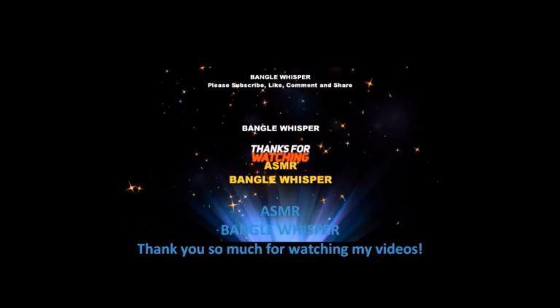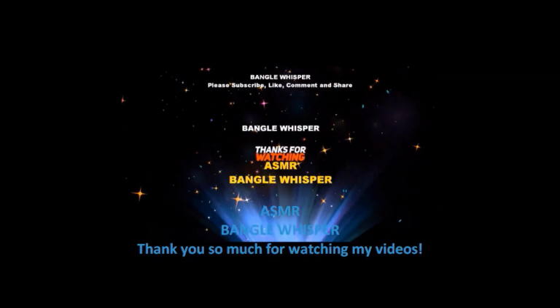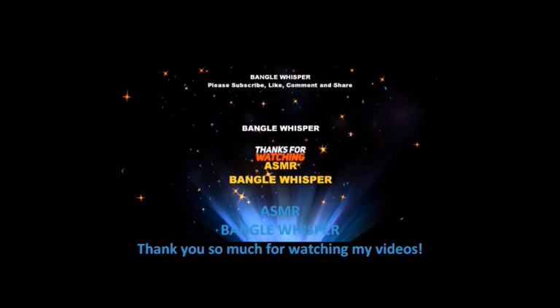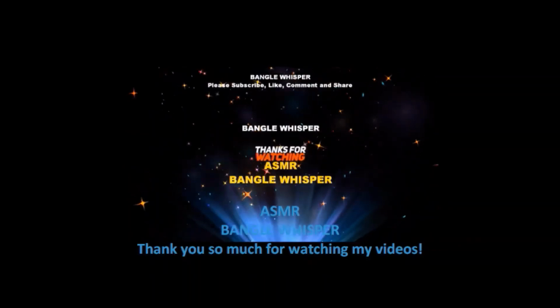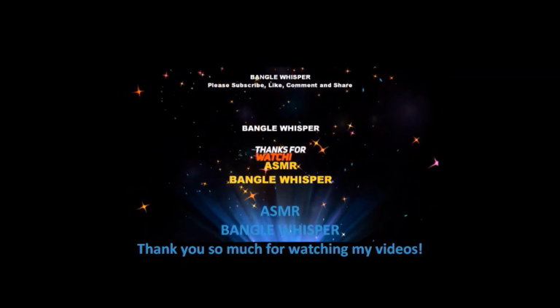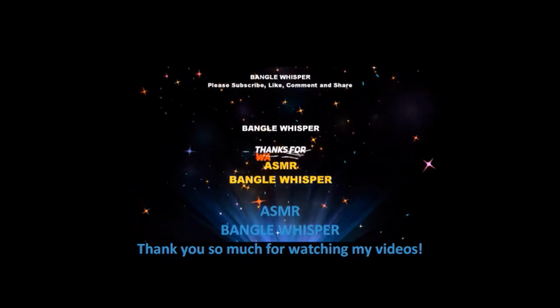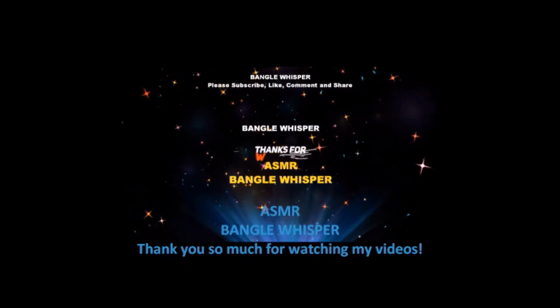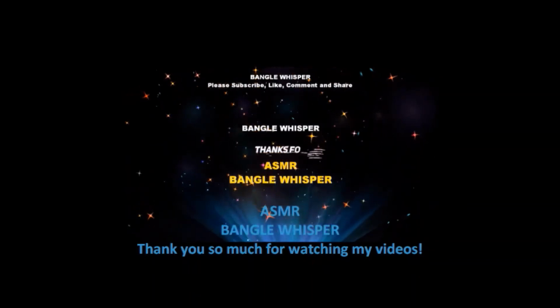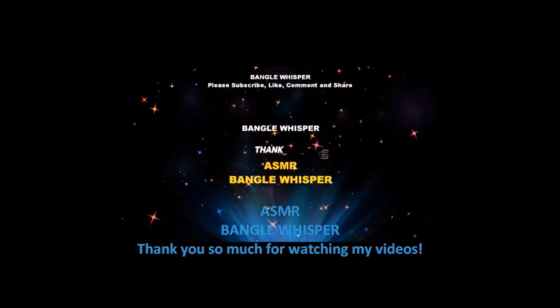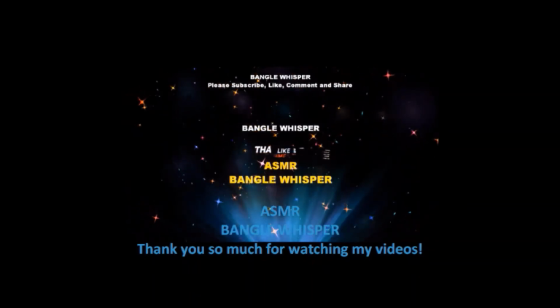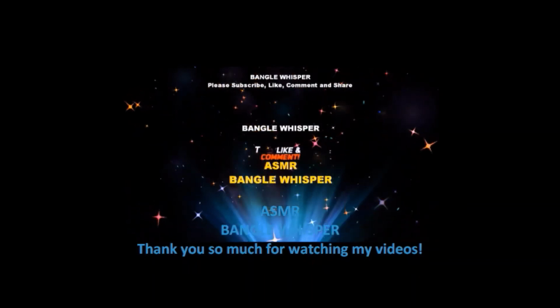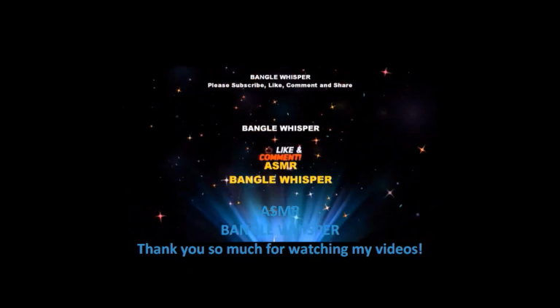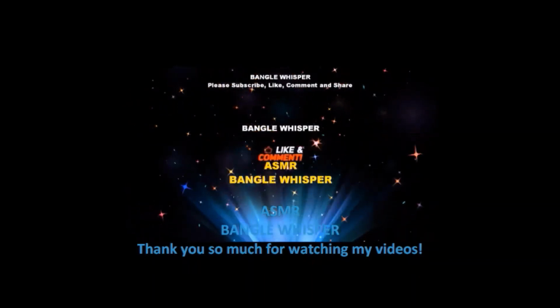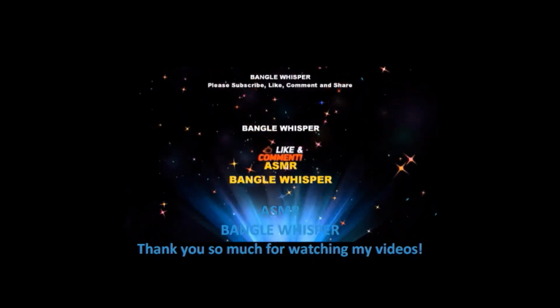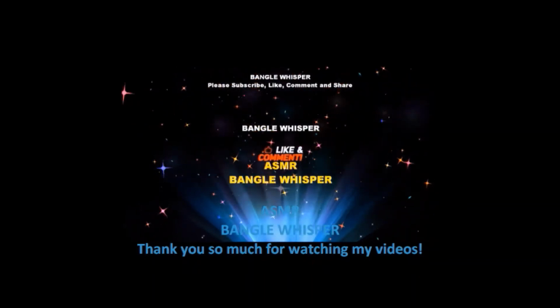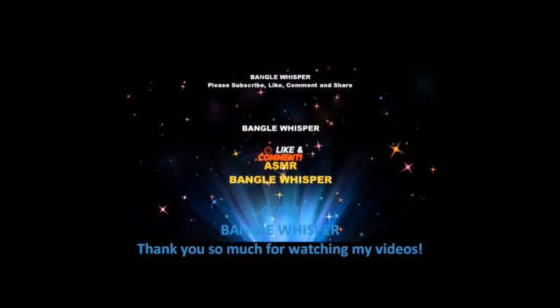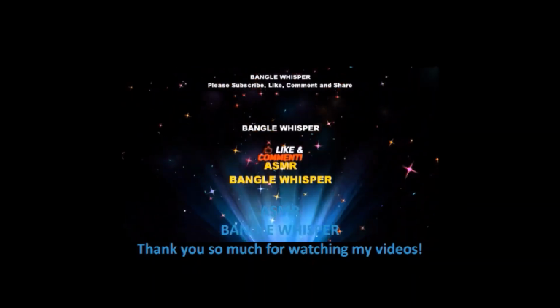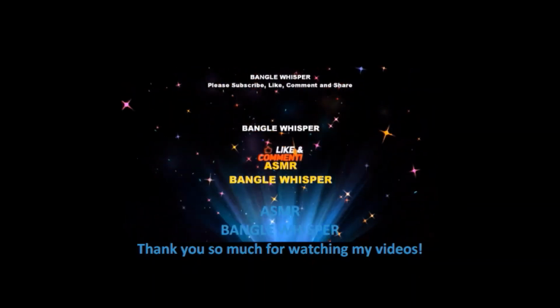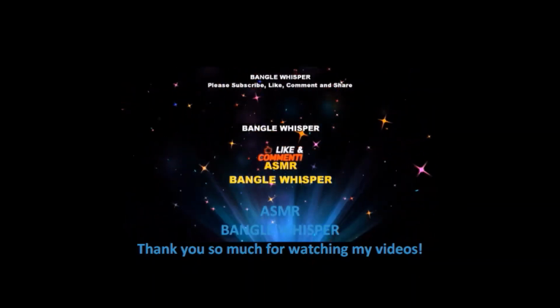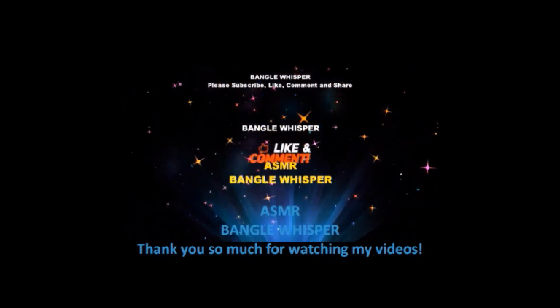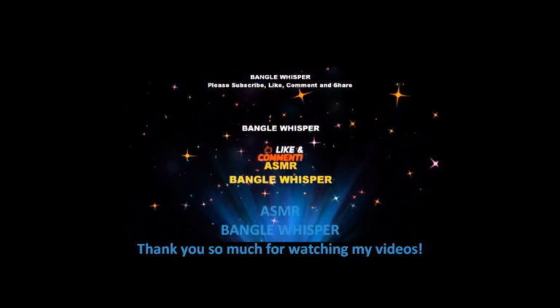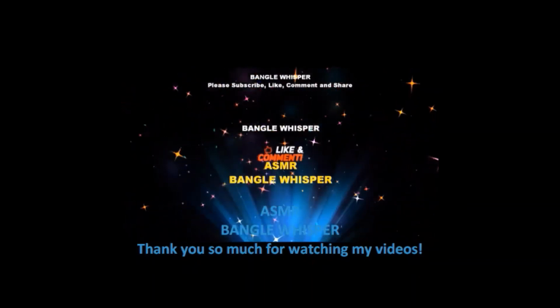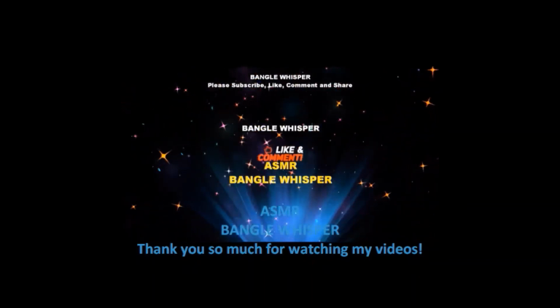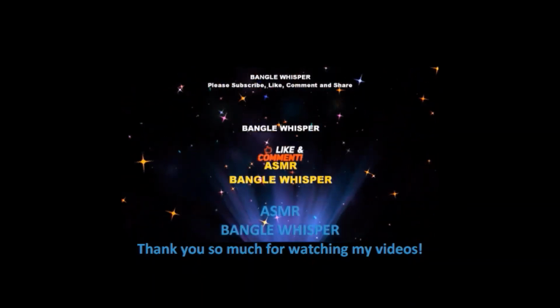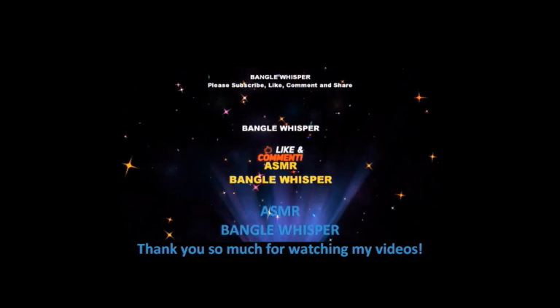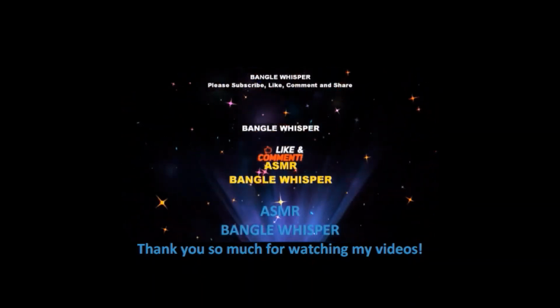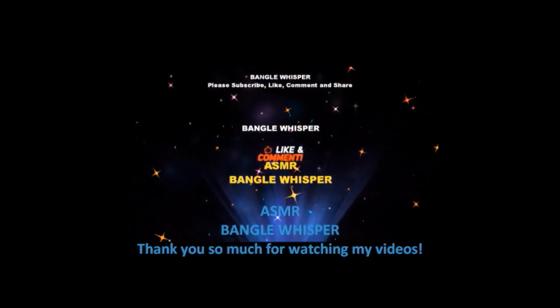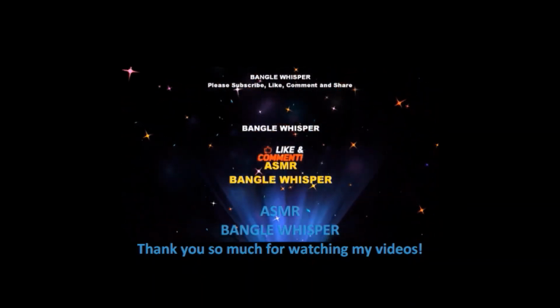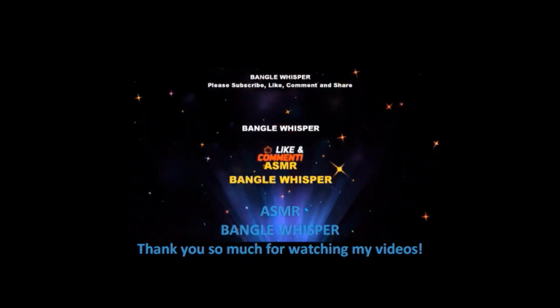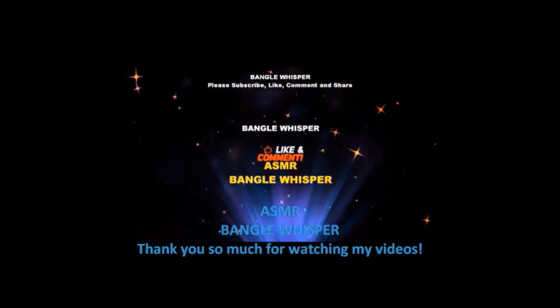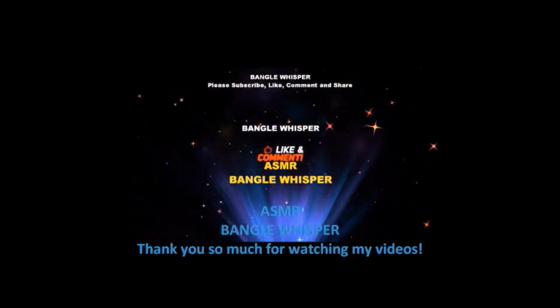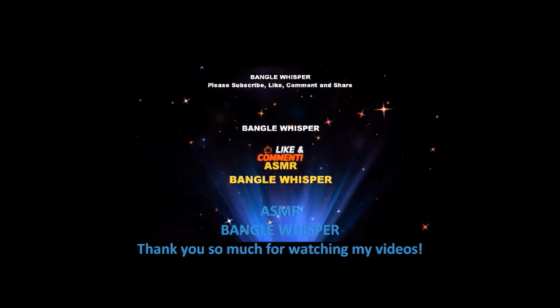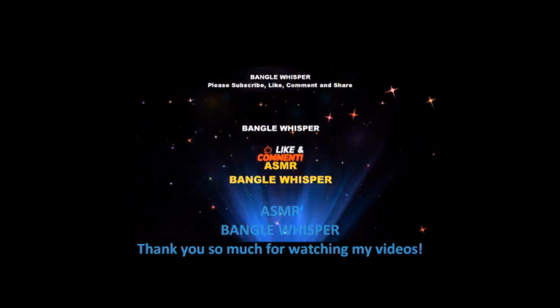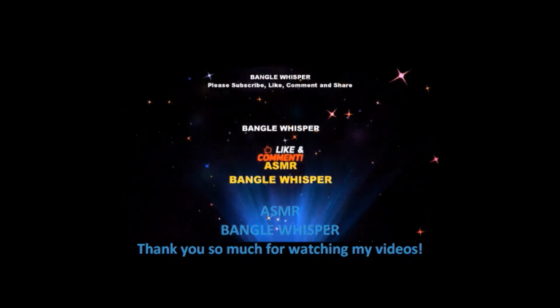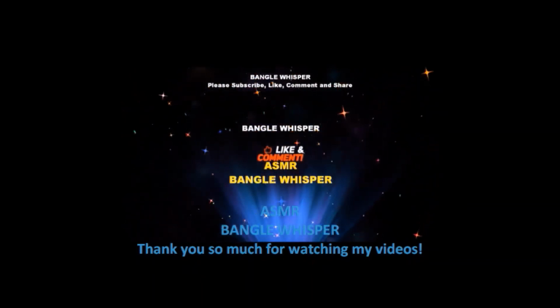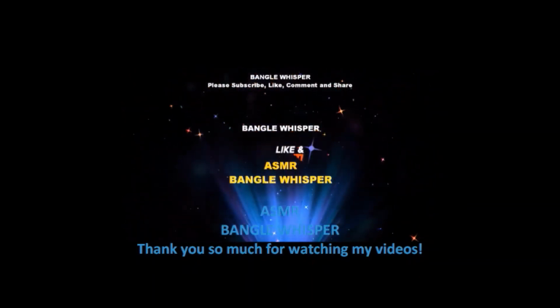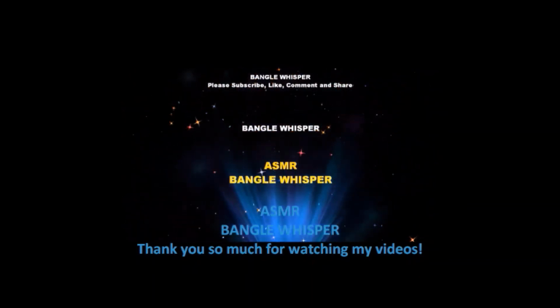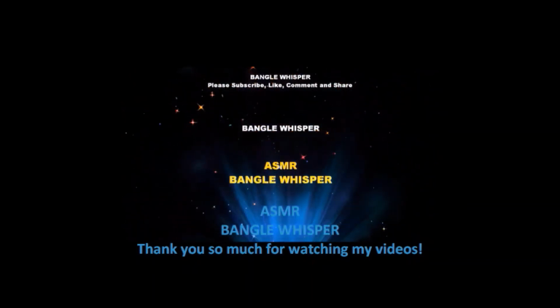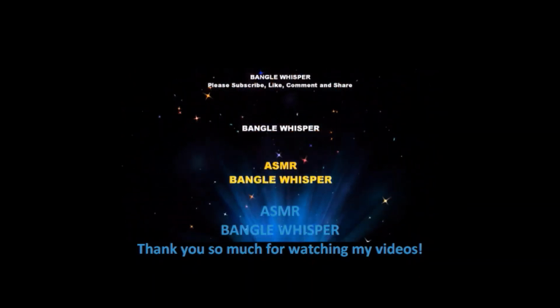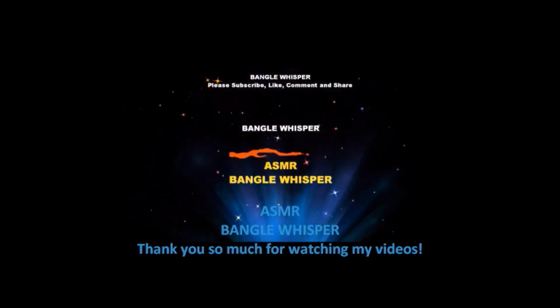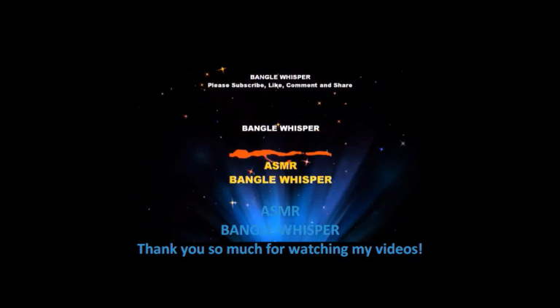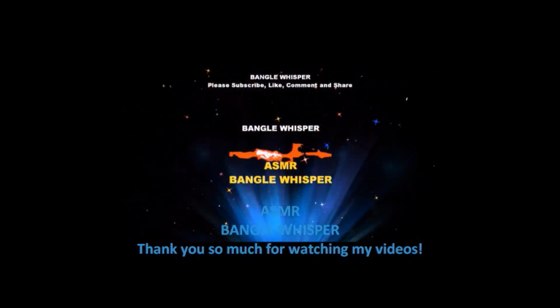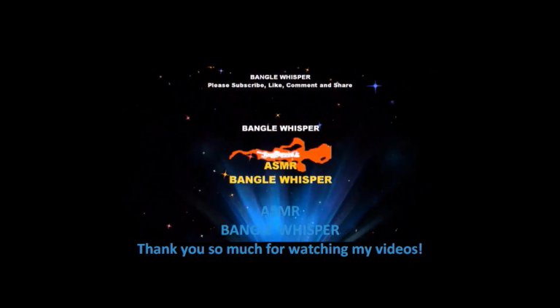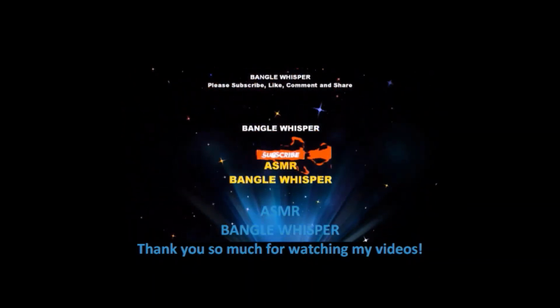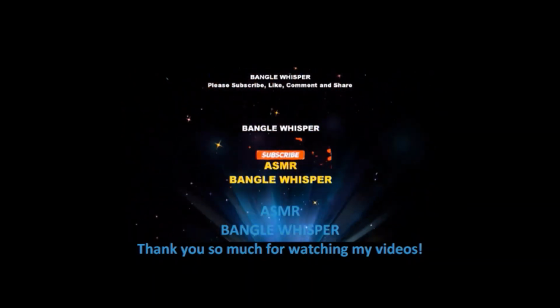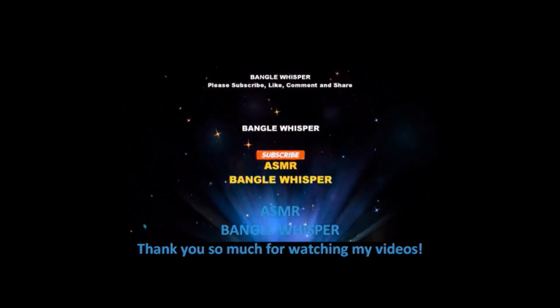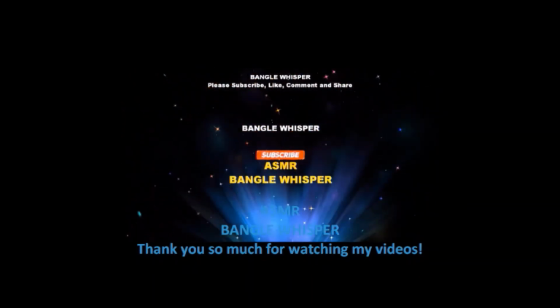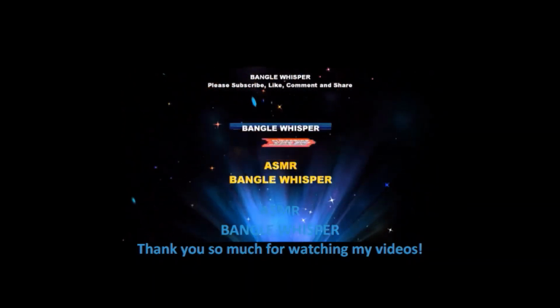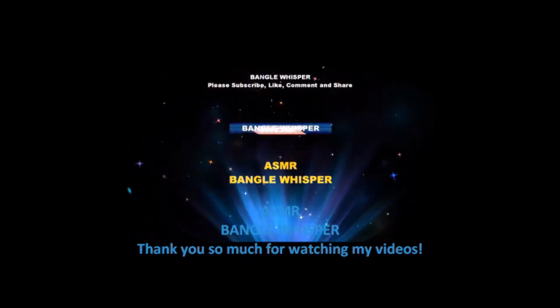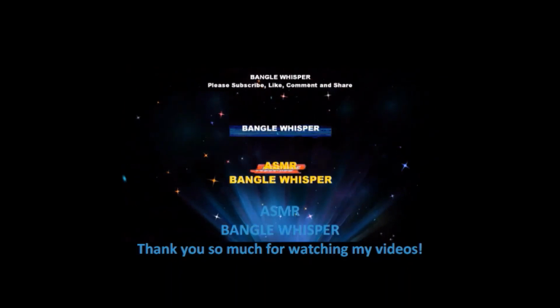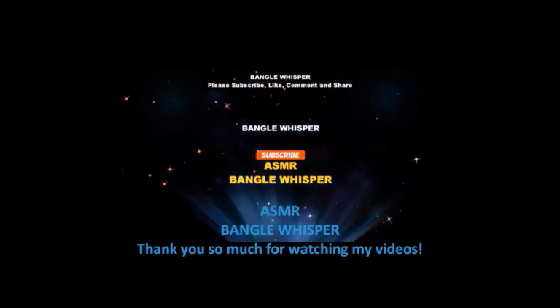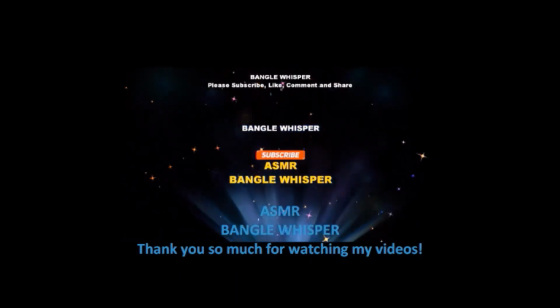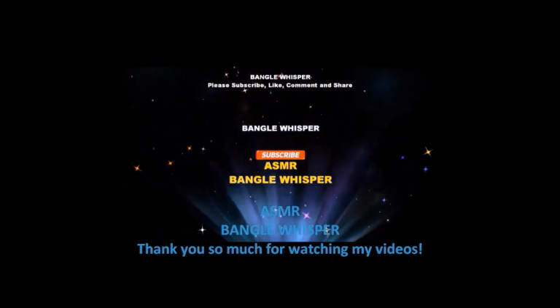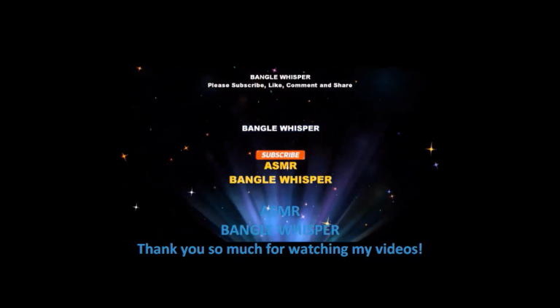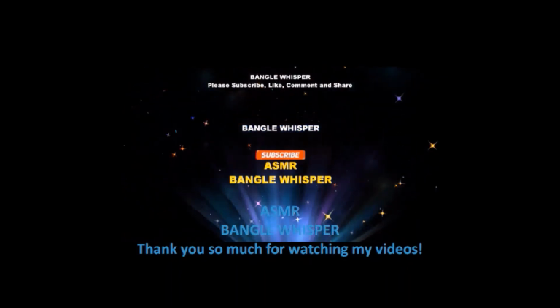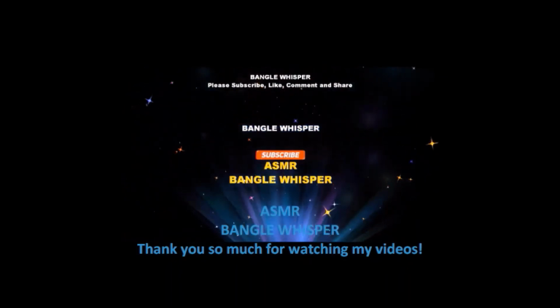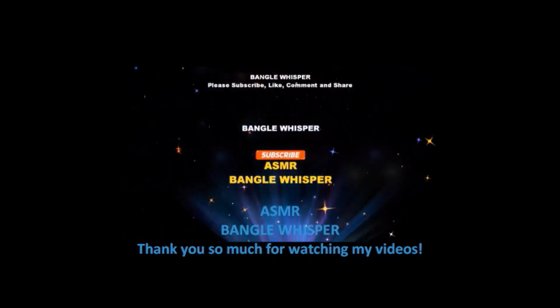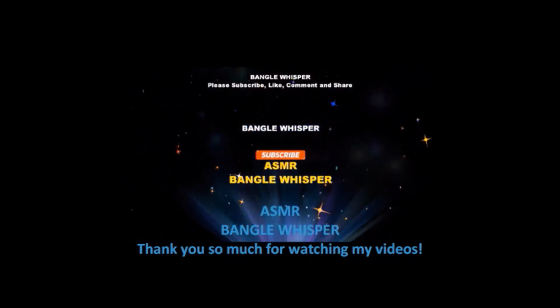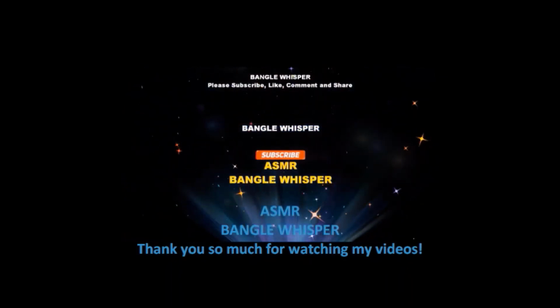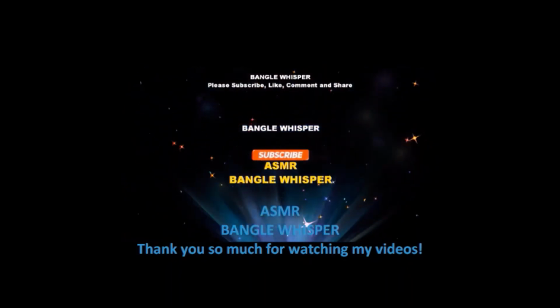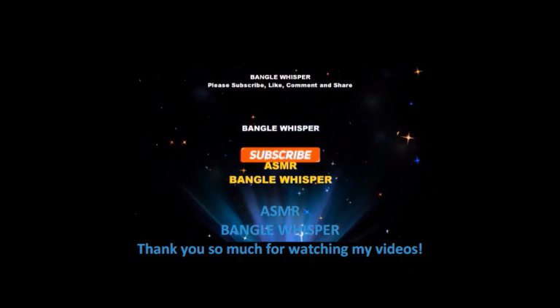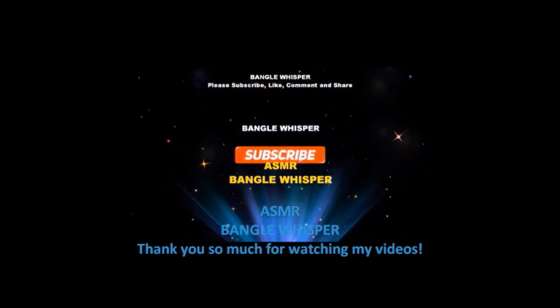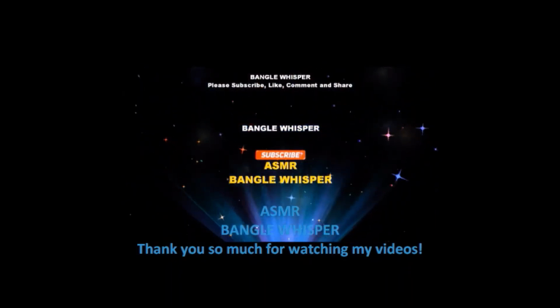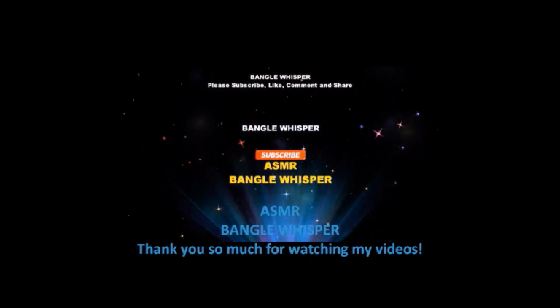Hi, thank you so much for watching my videos. Don't forget to like and subscribe.